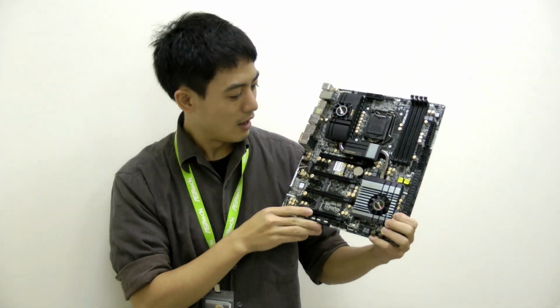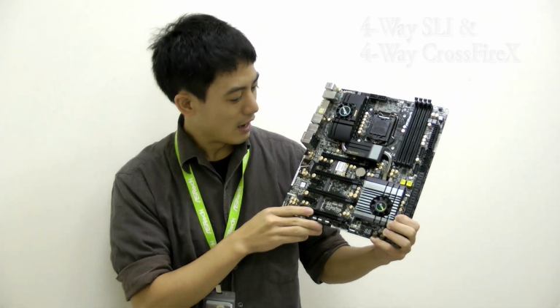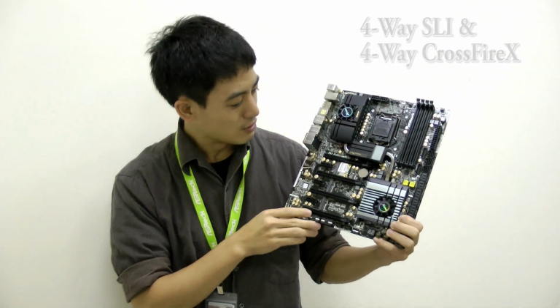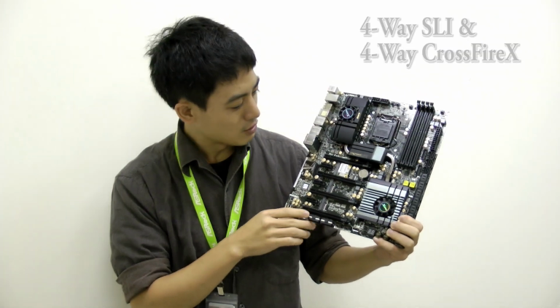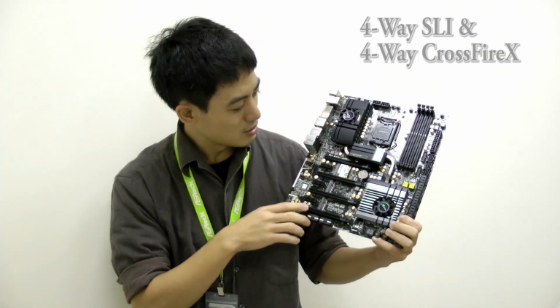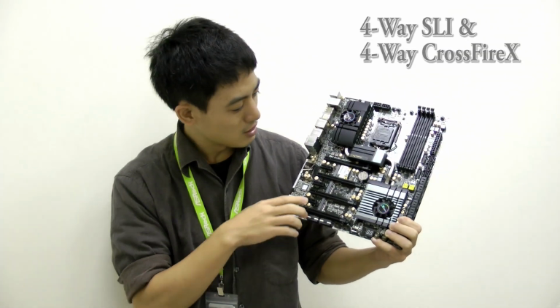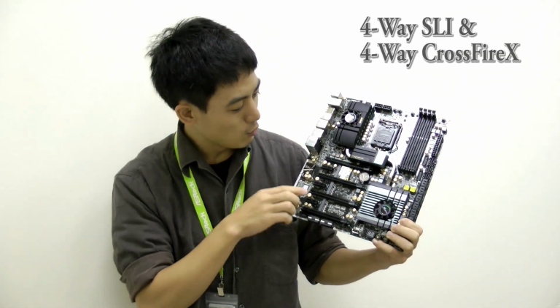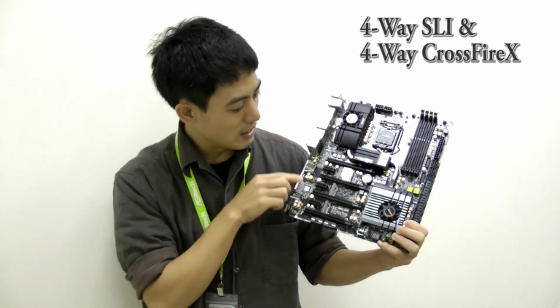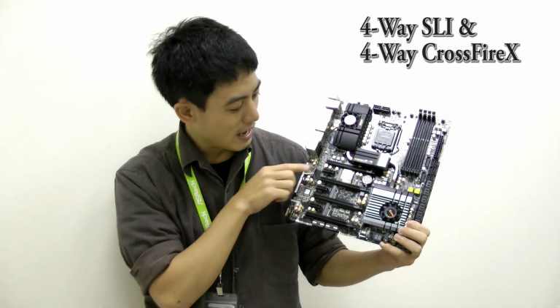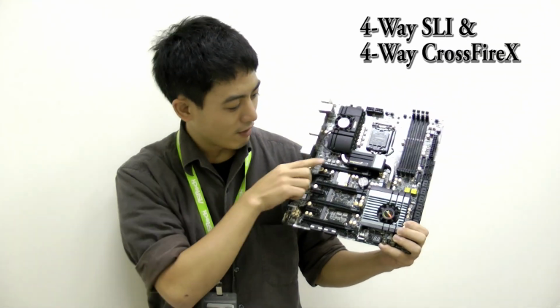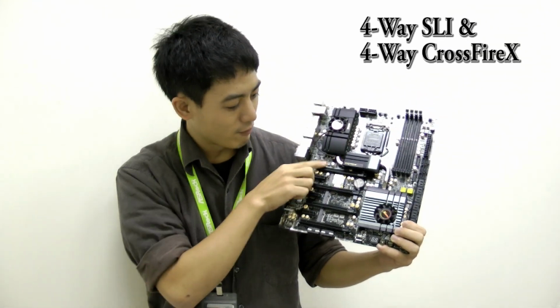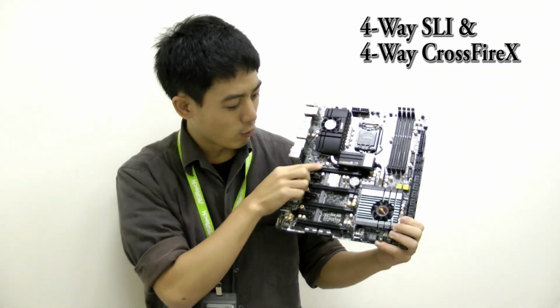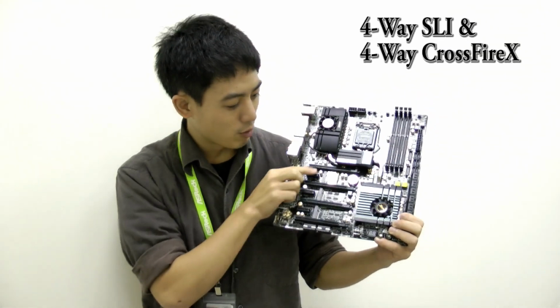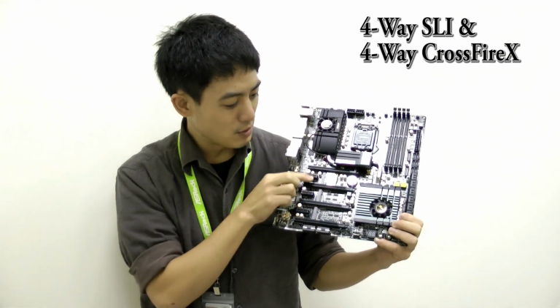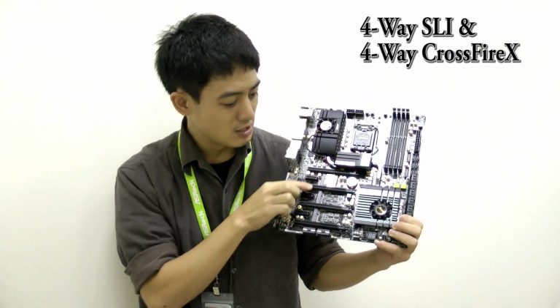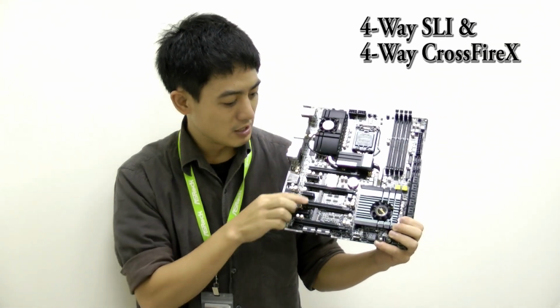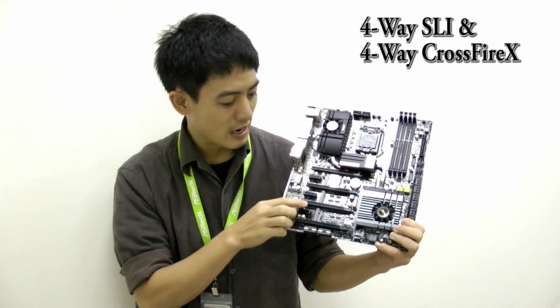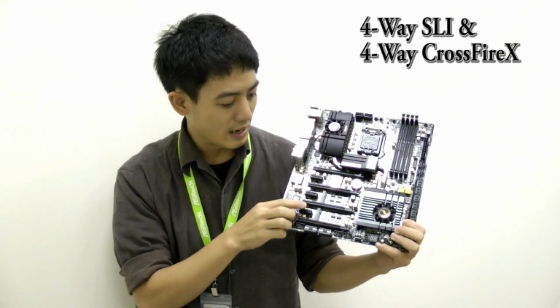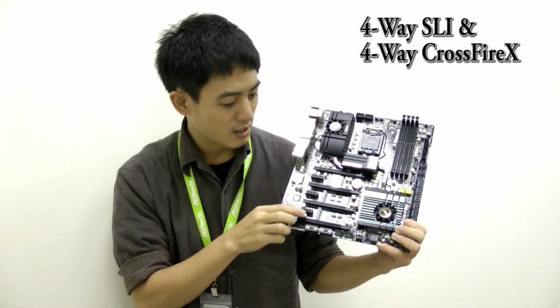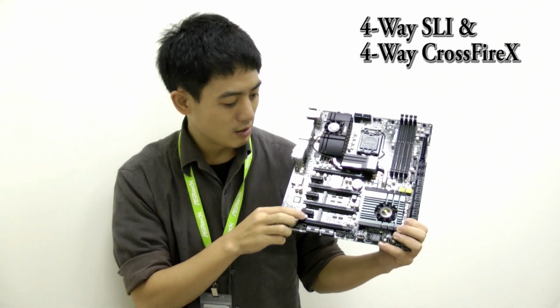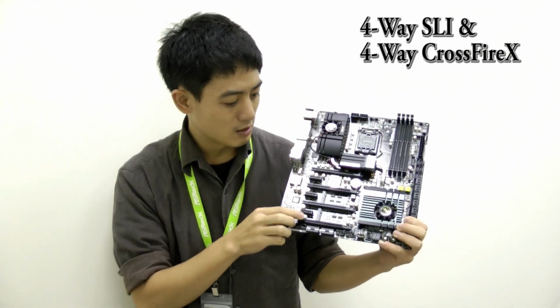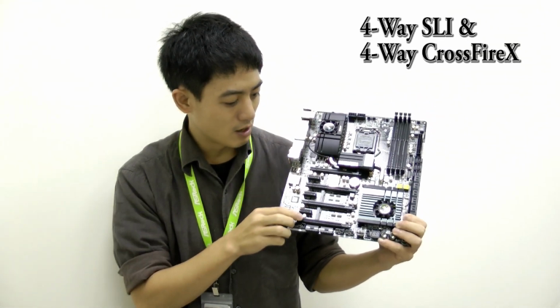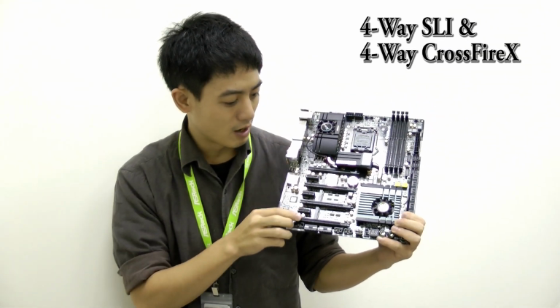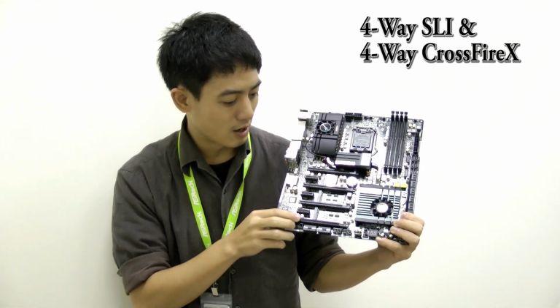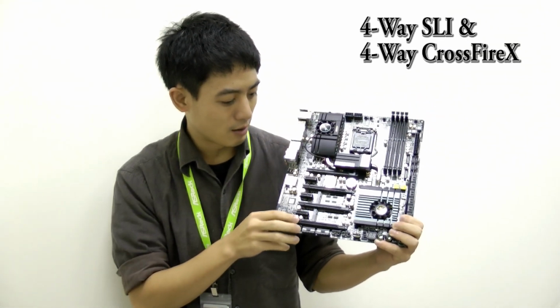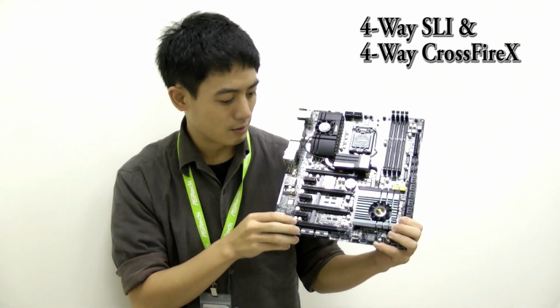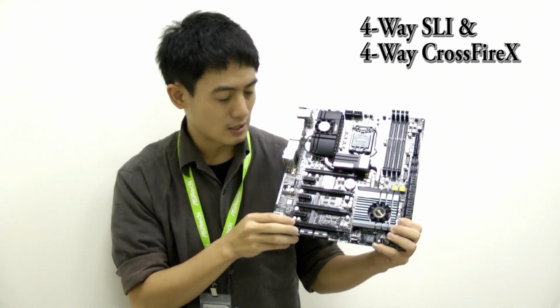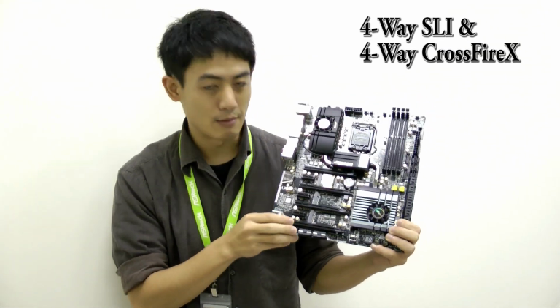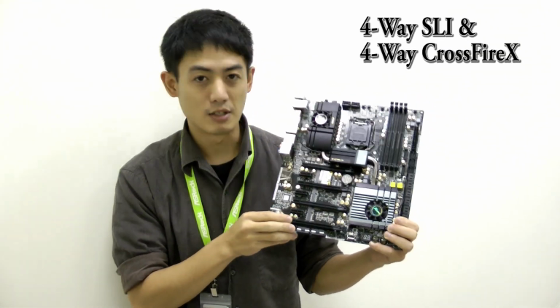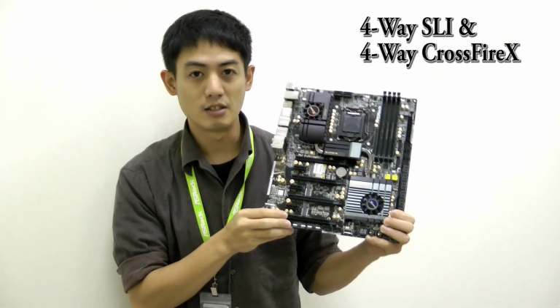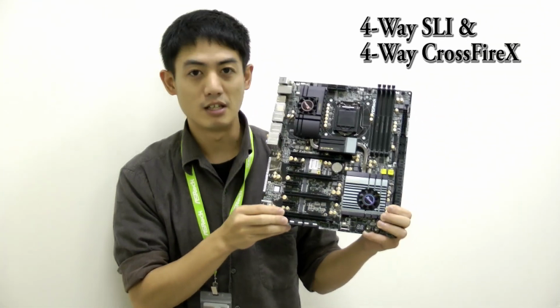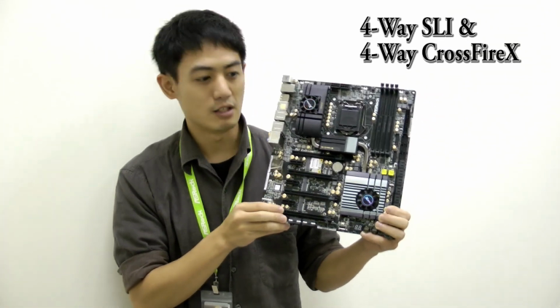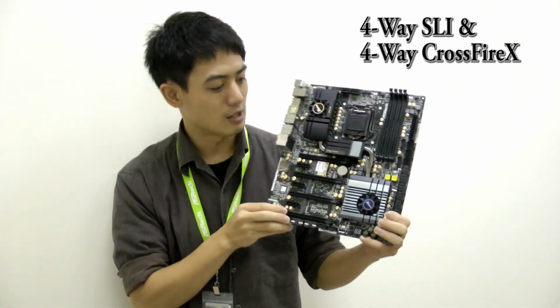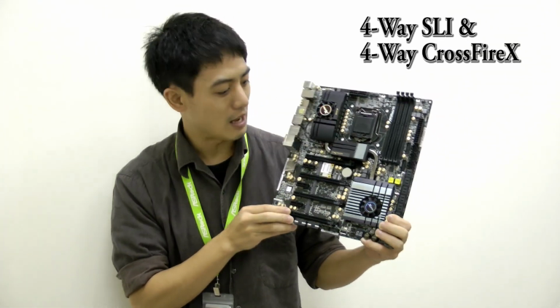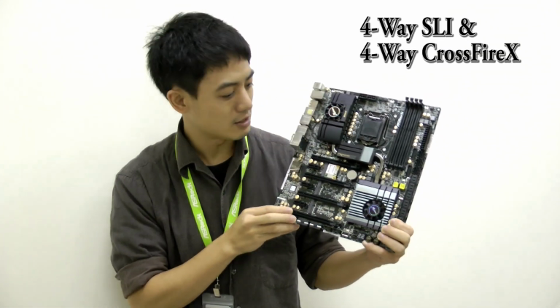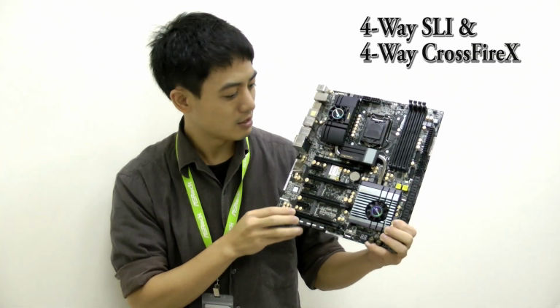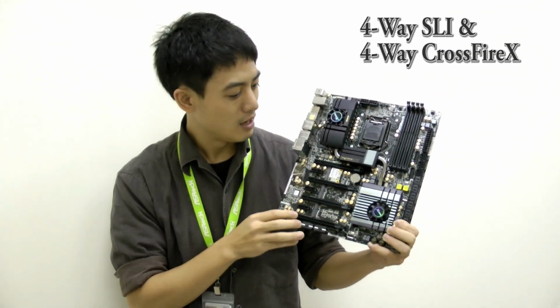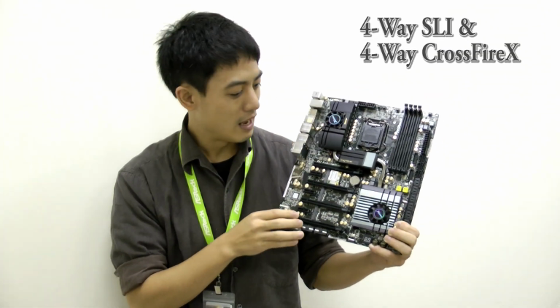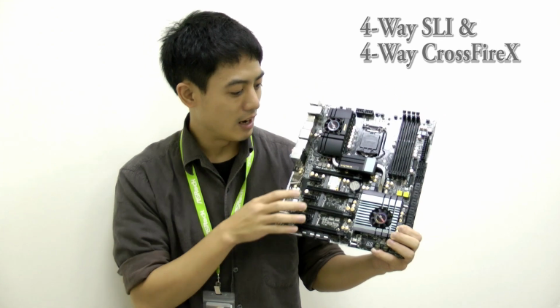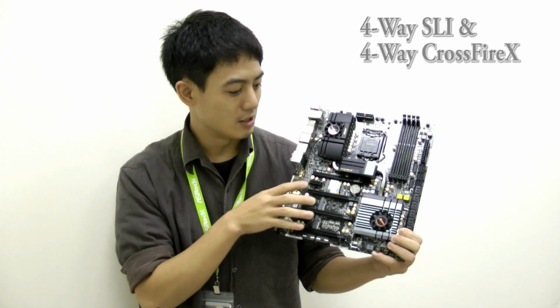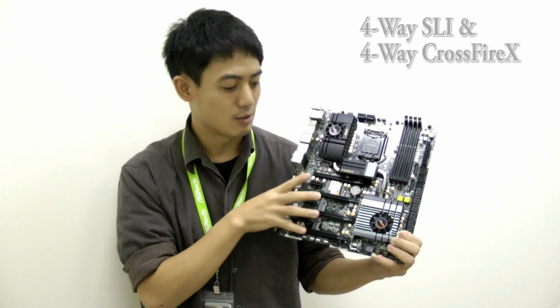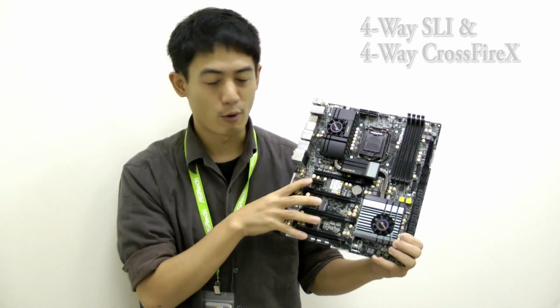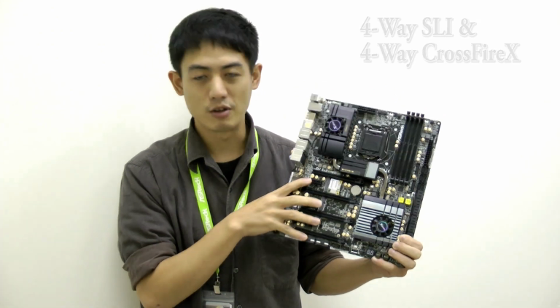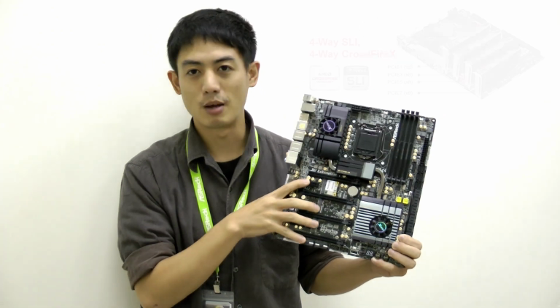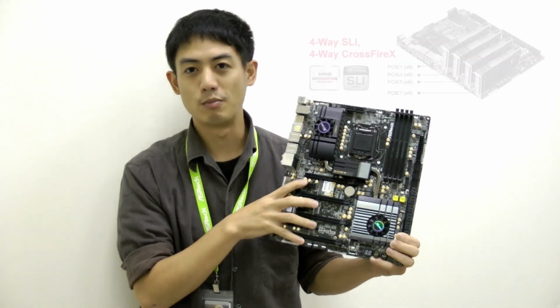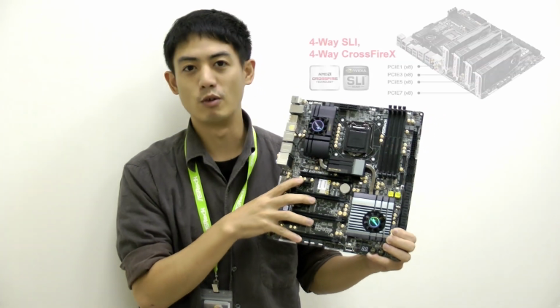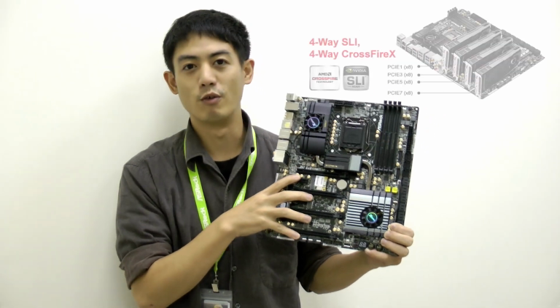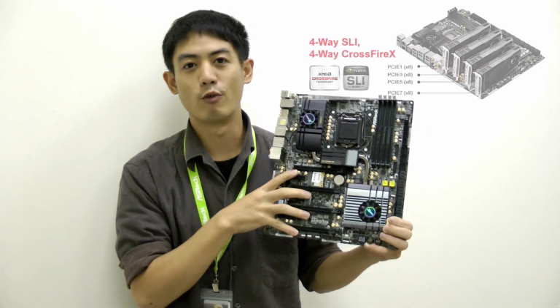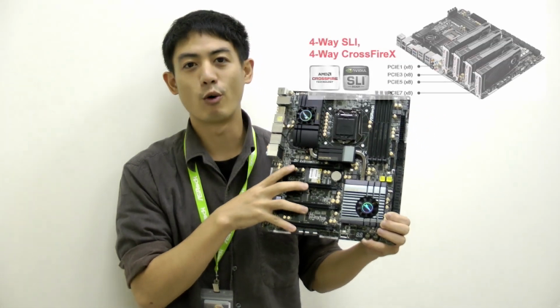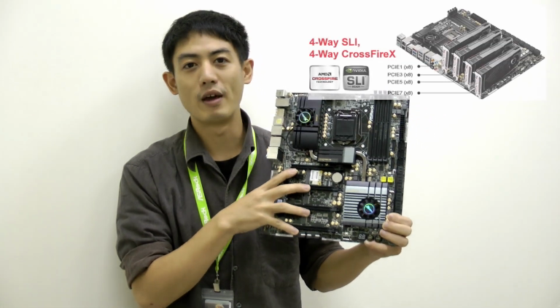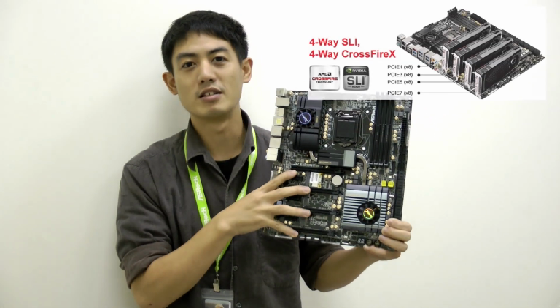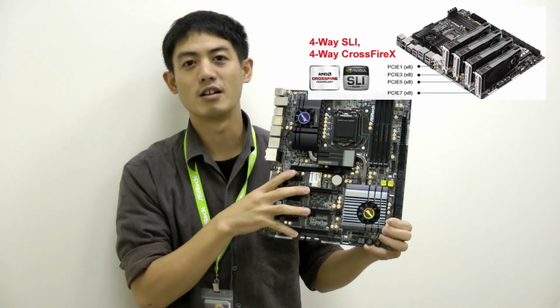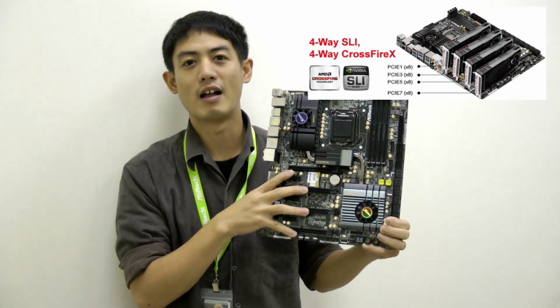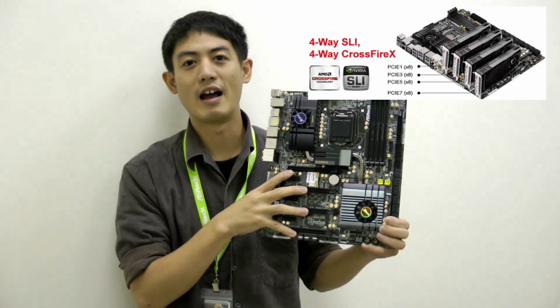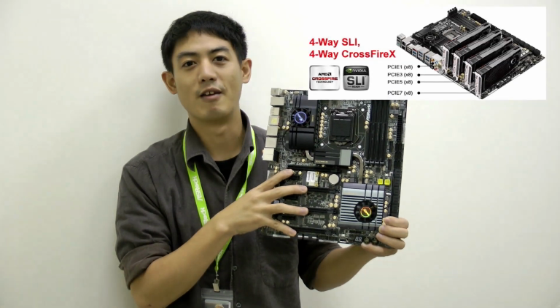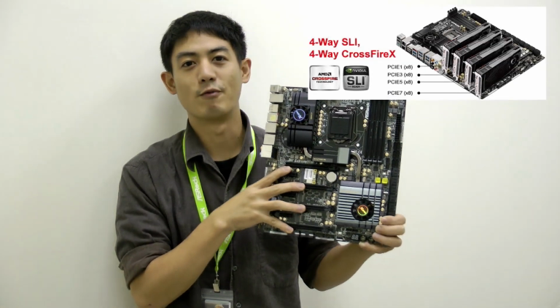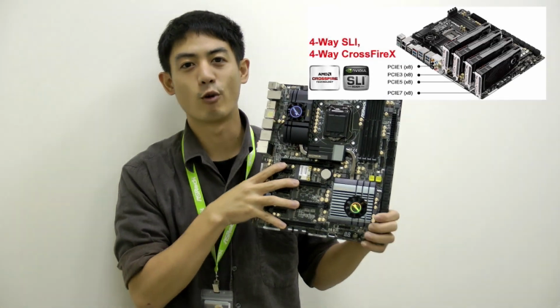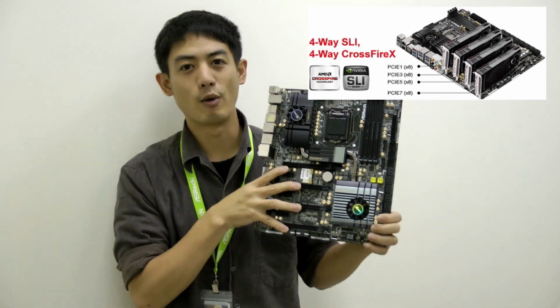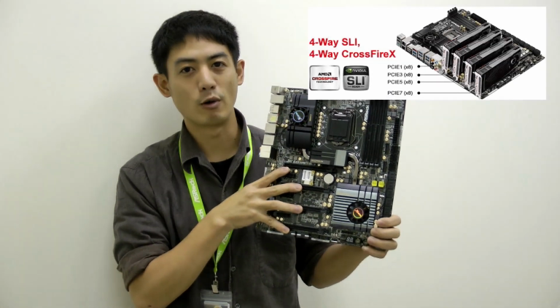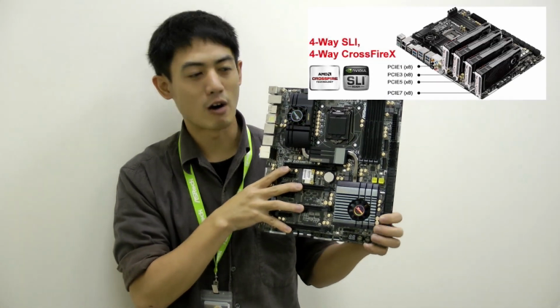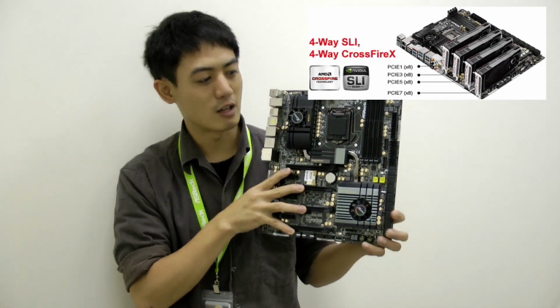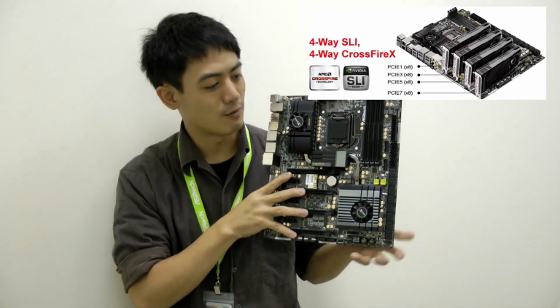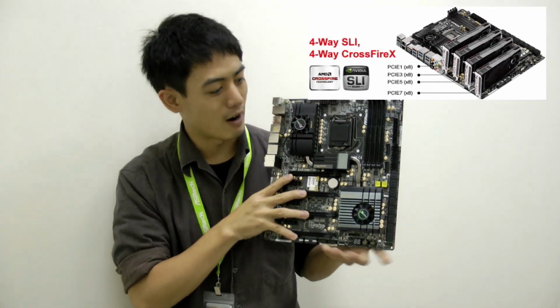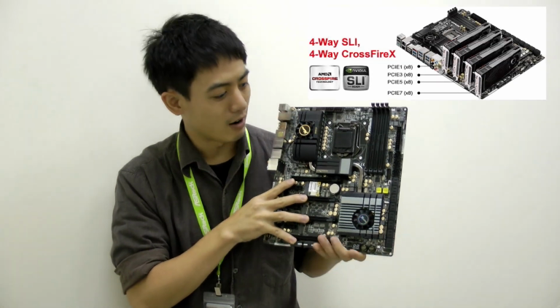As you can see, we have 4 PCIe x16 slots and it supports up to 4-way SLI and 4-way Crossfire.